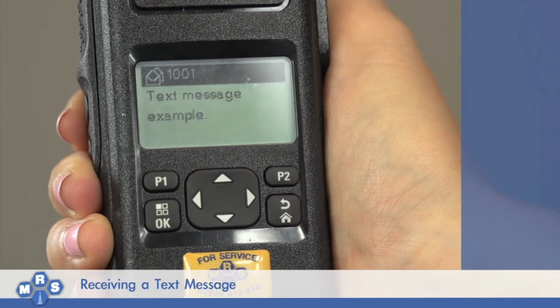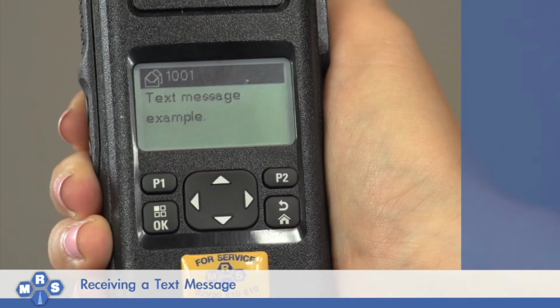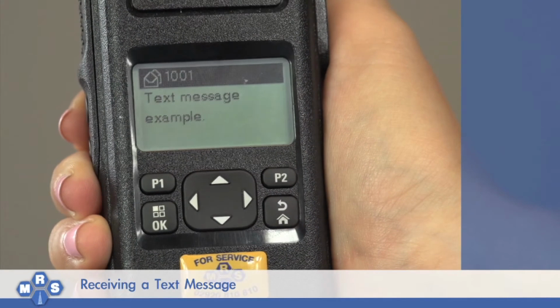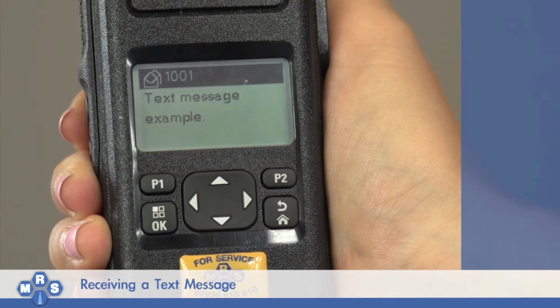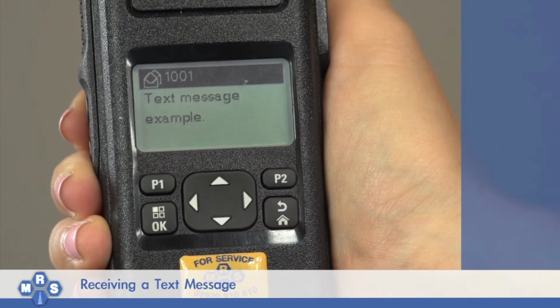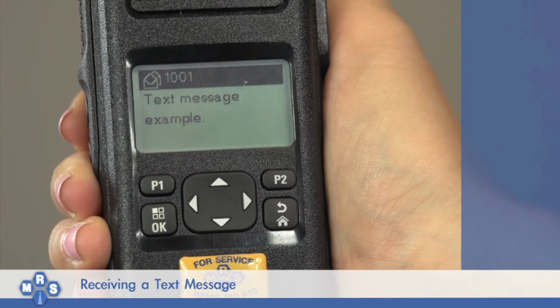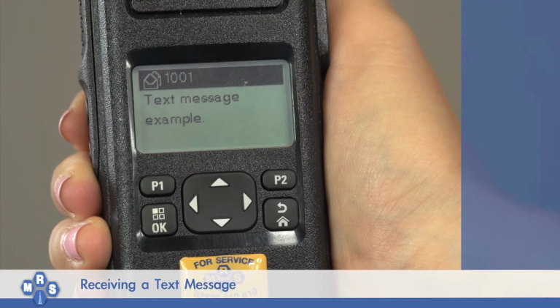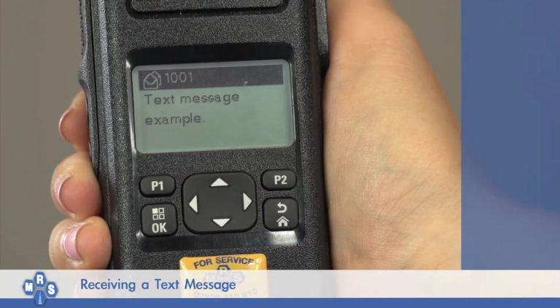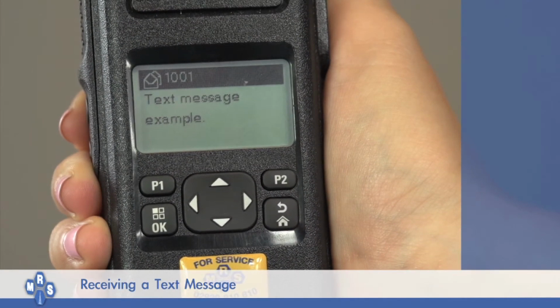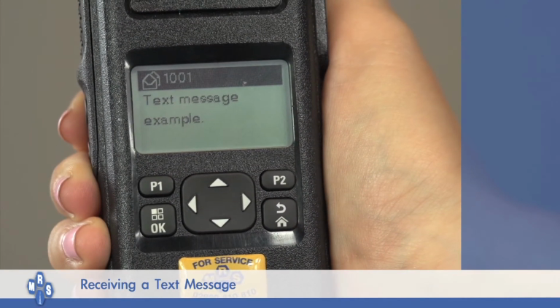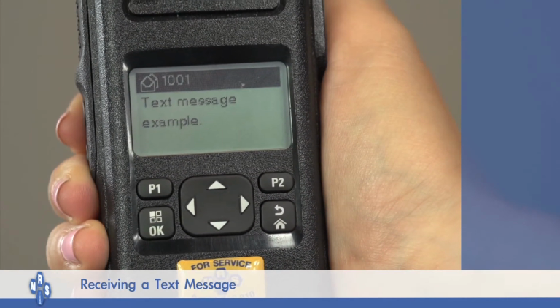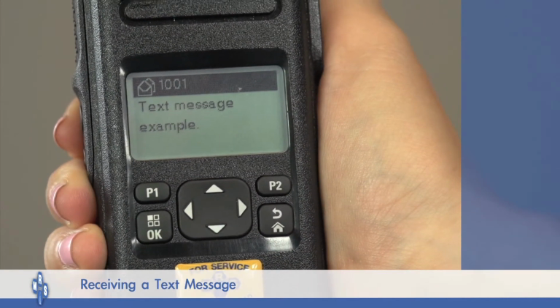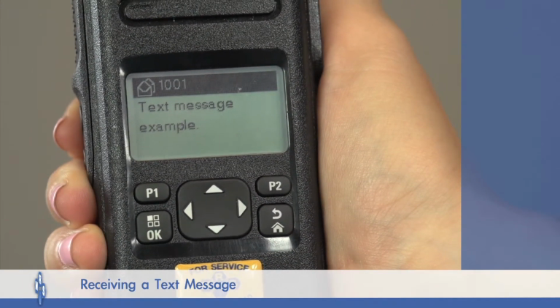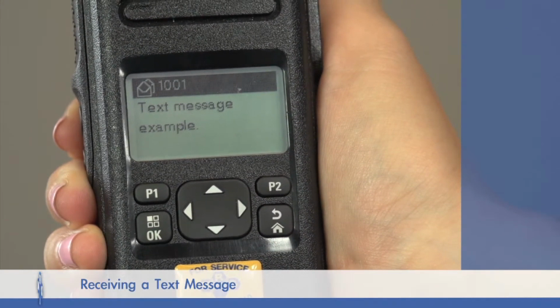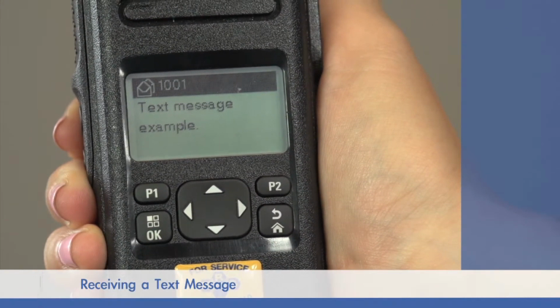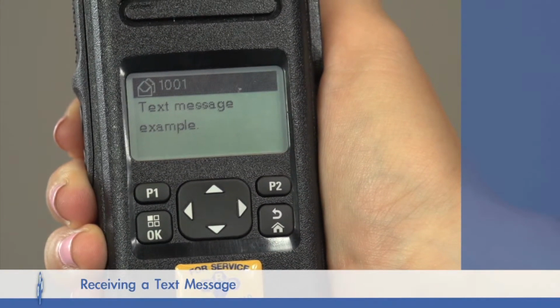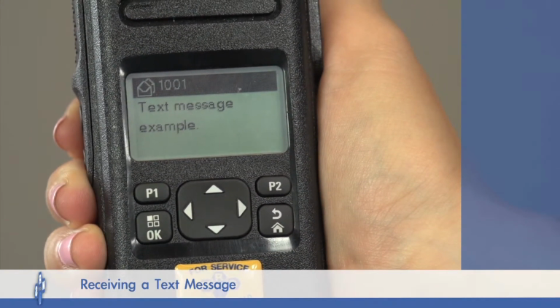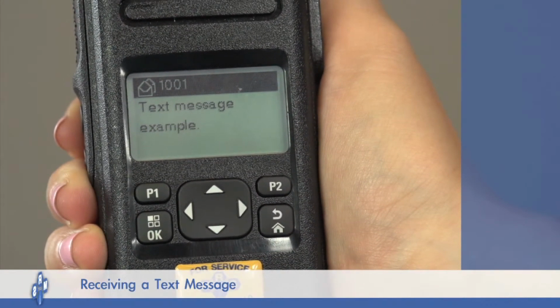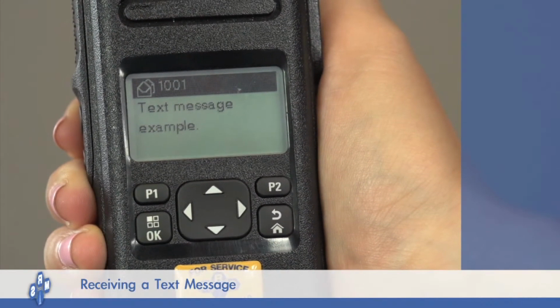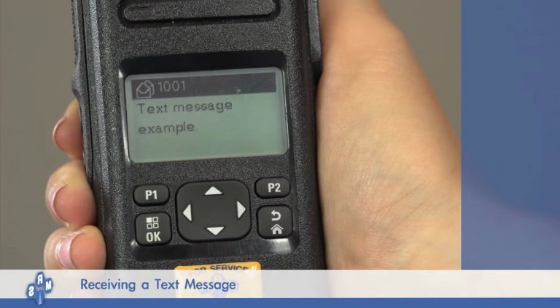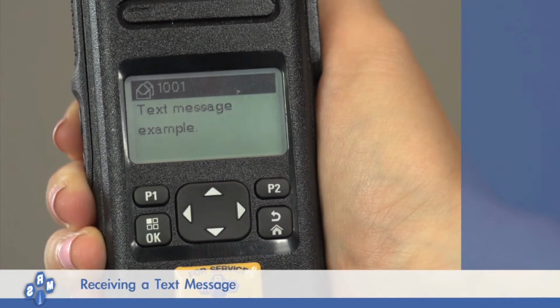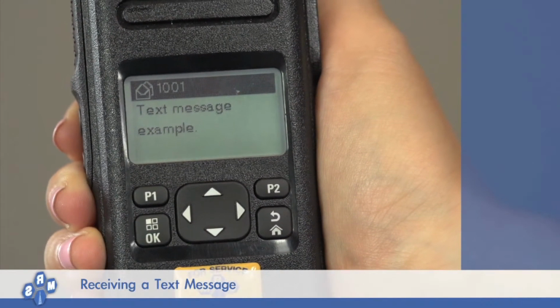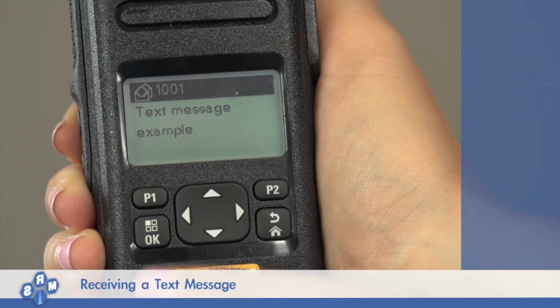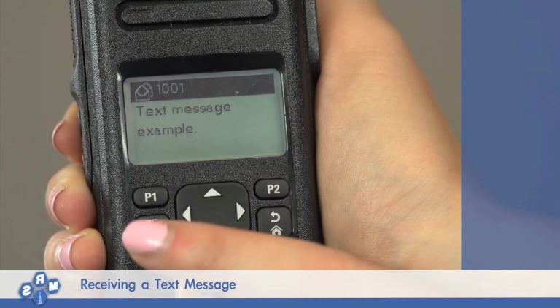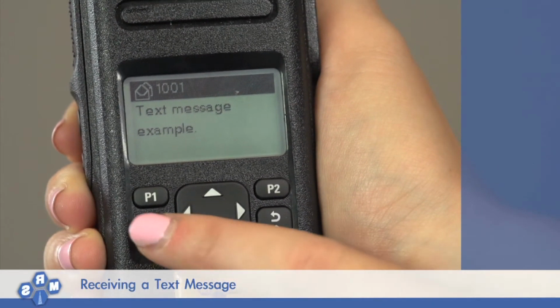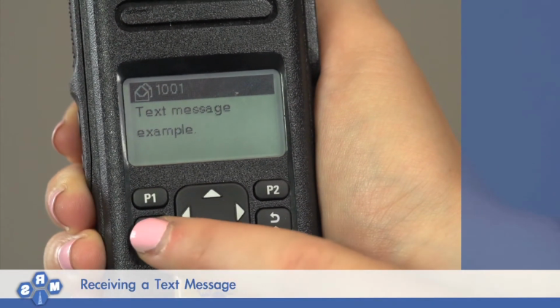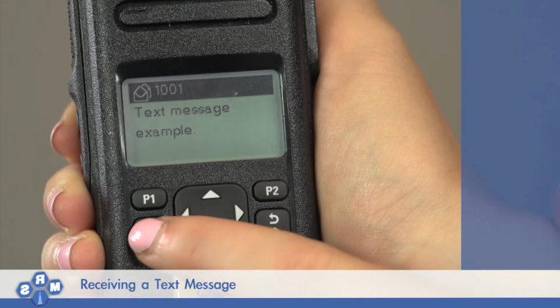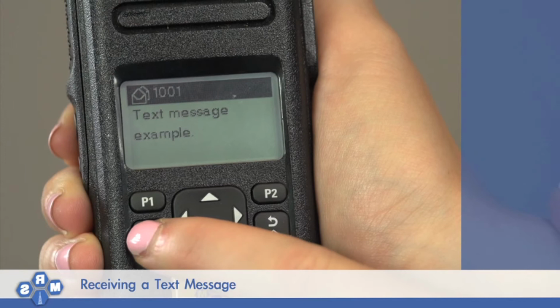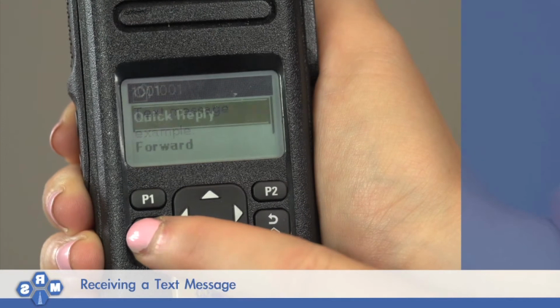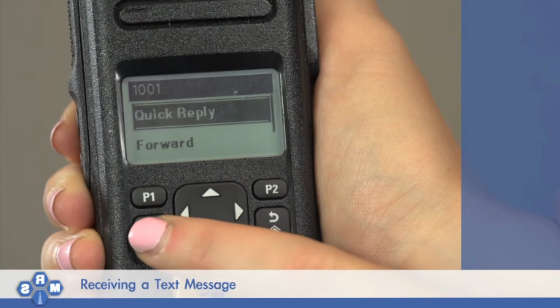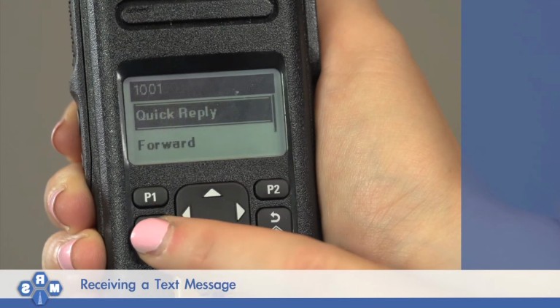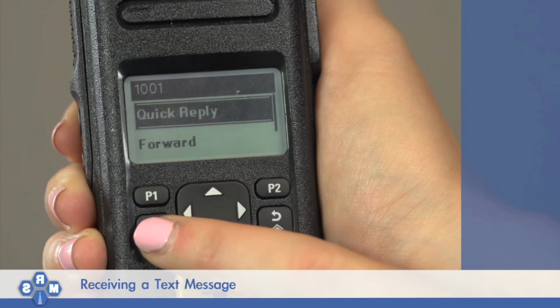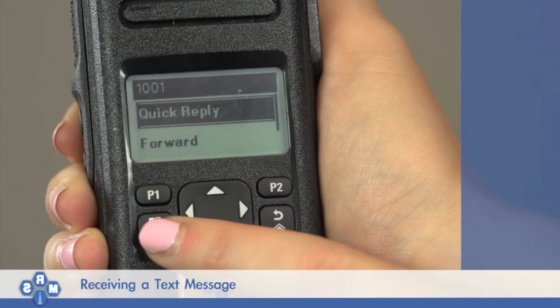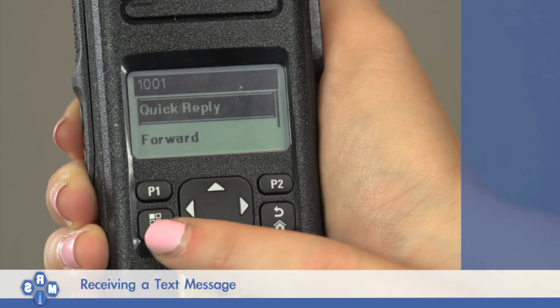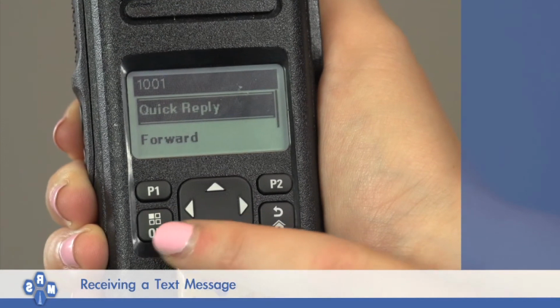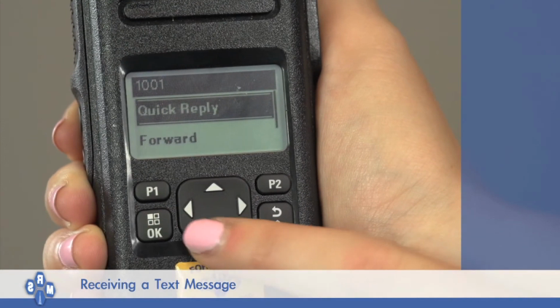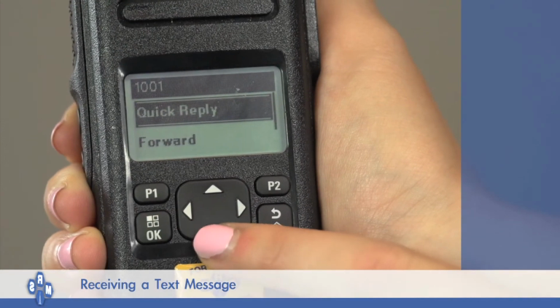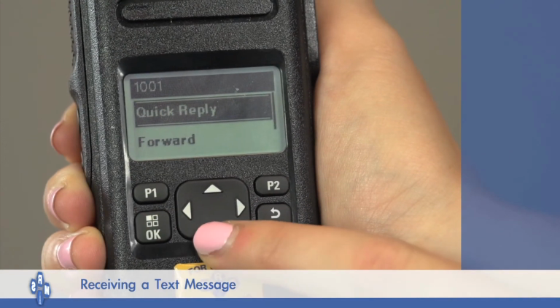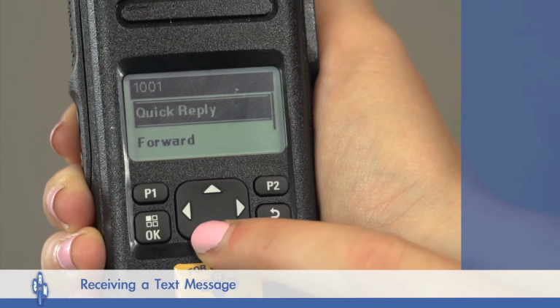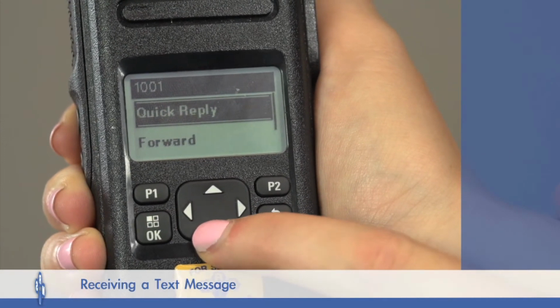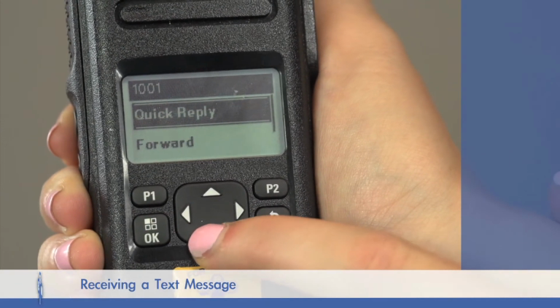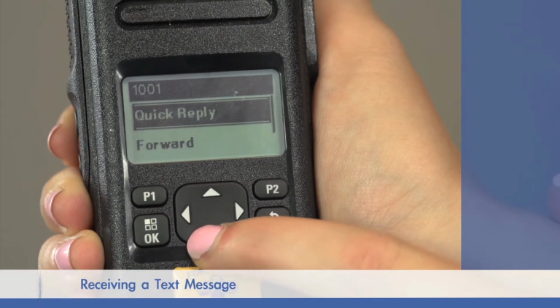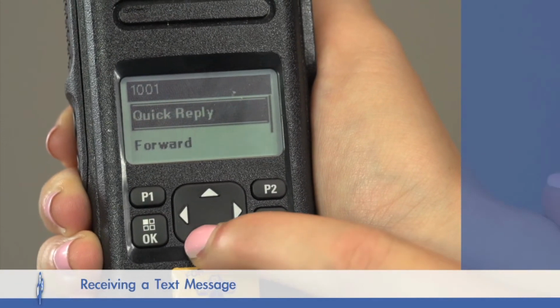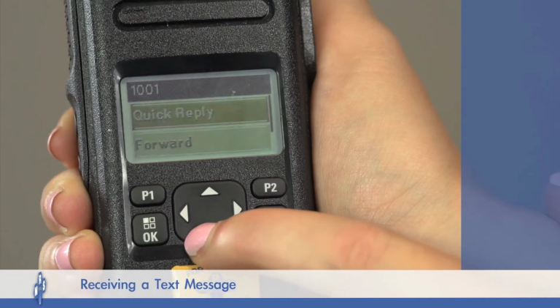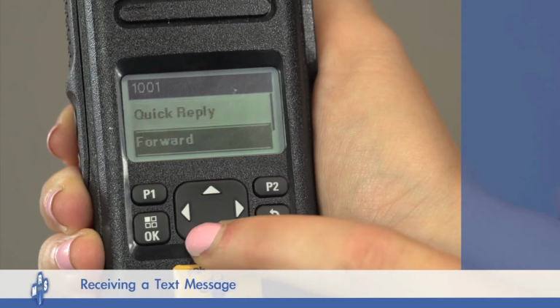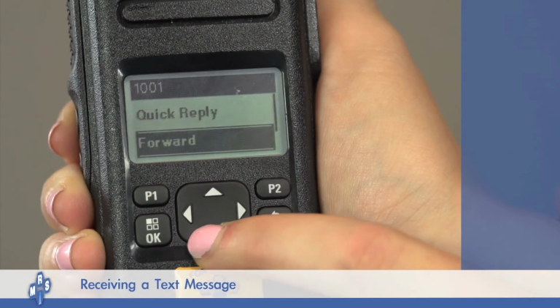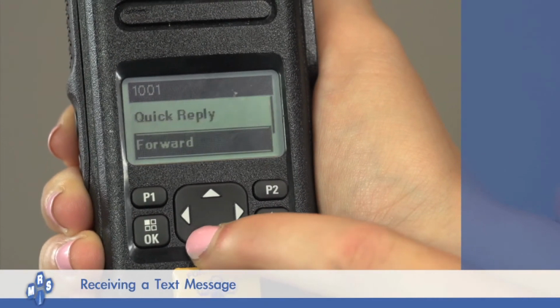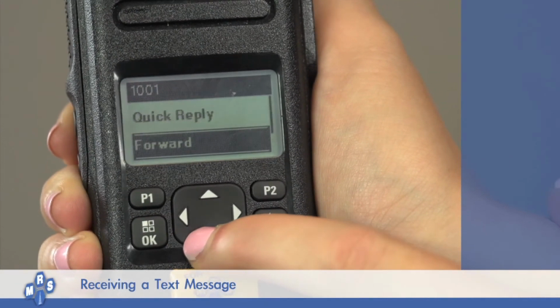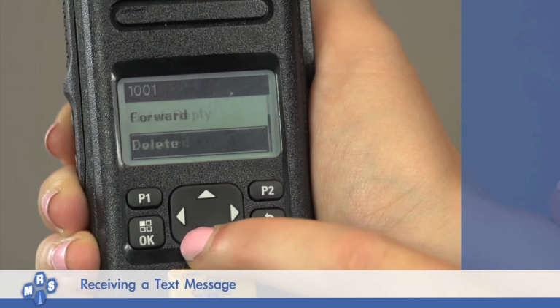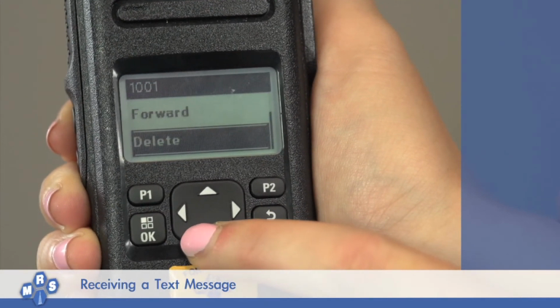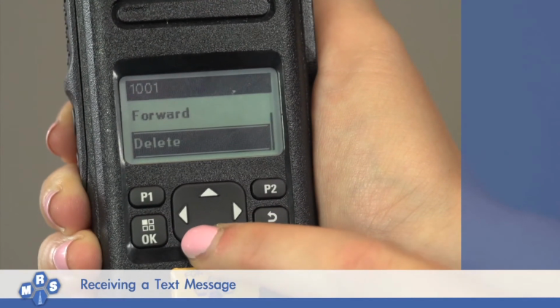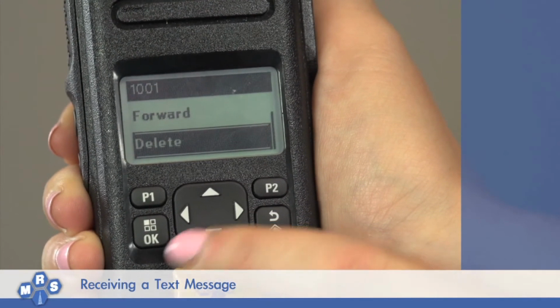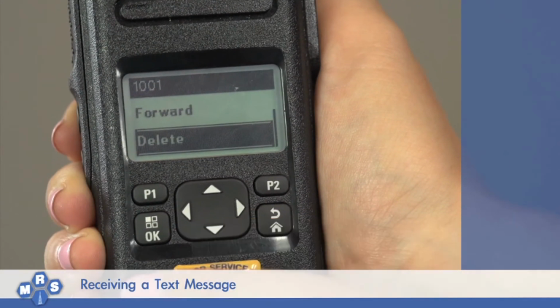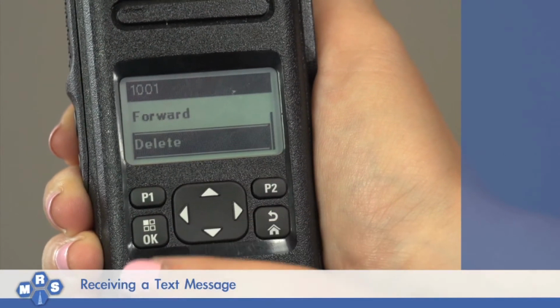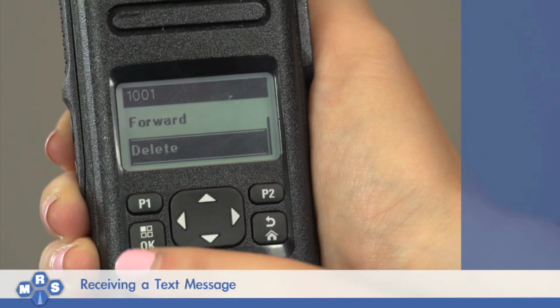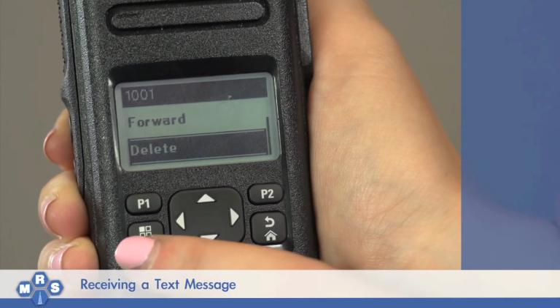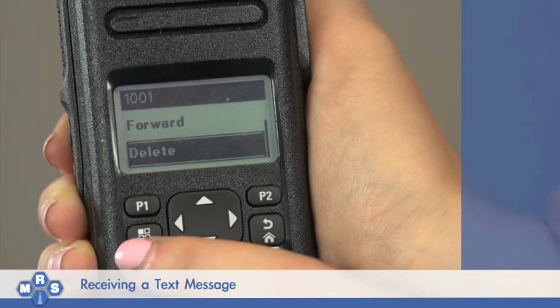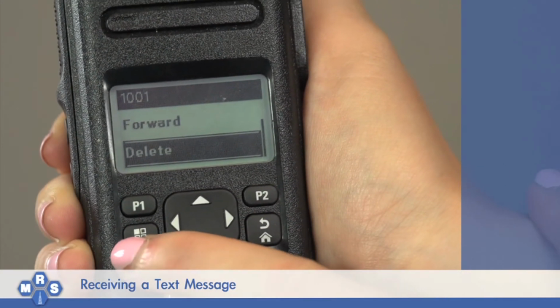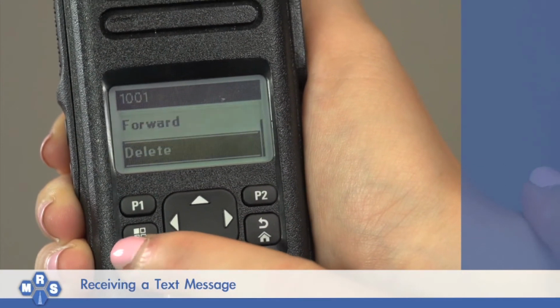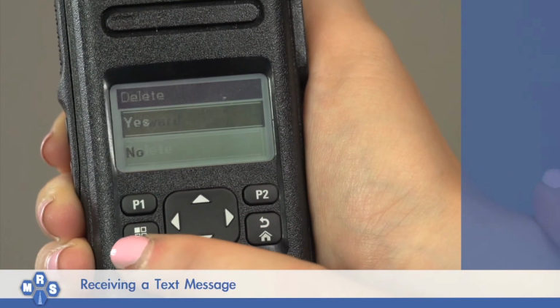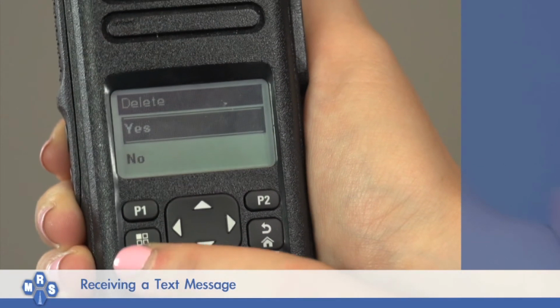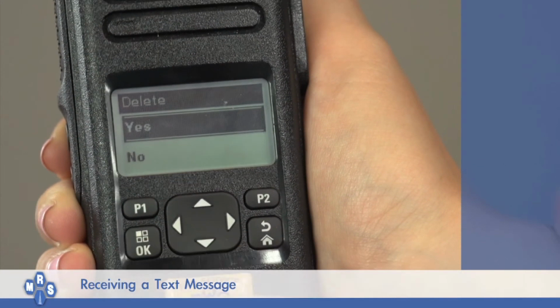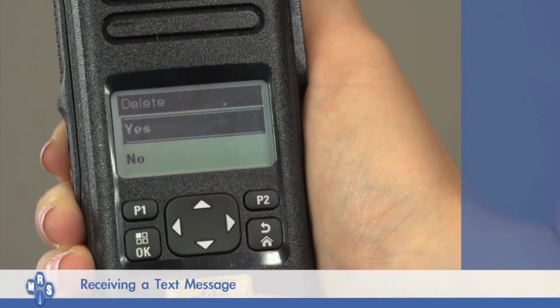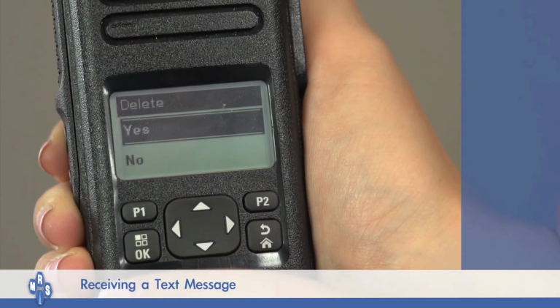Once read, the message can then be deleted or remain in the inbox by pressing the Home key until back to the main screen.